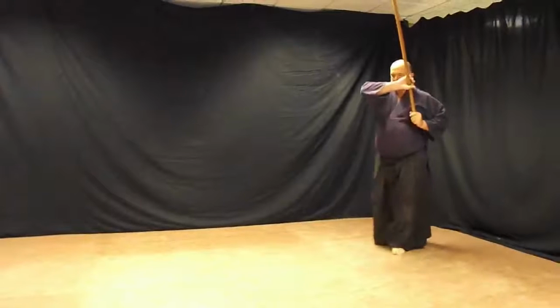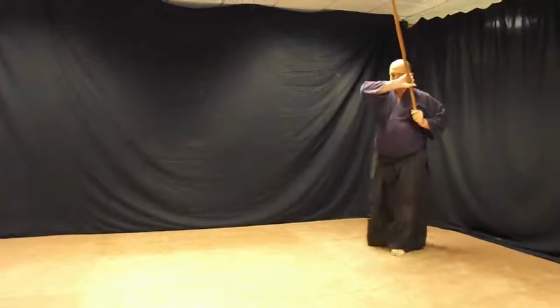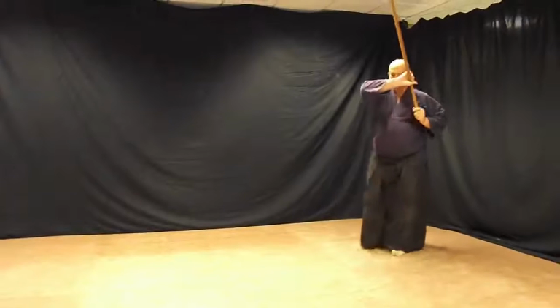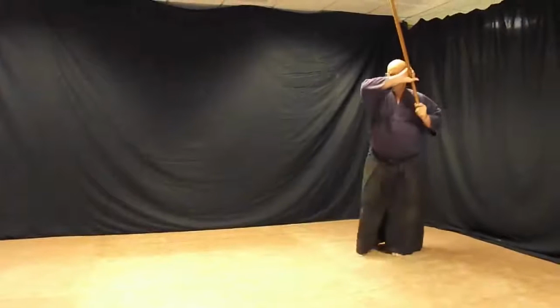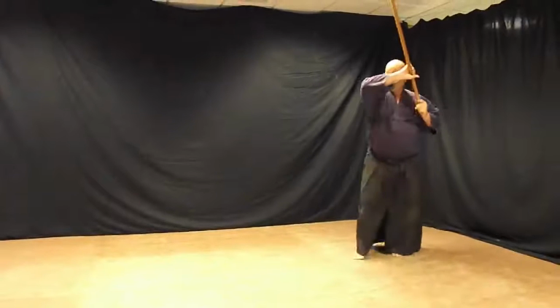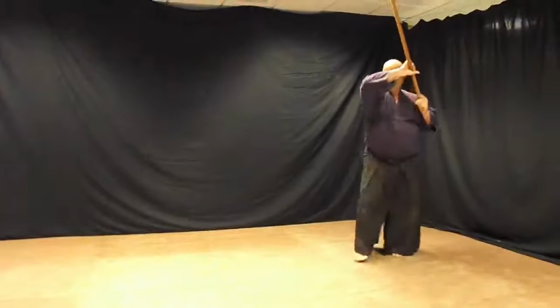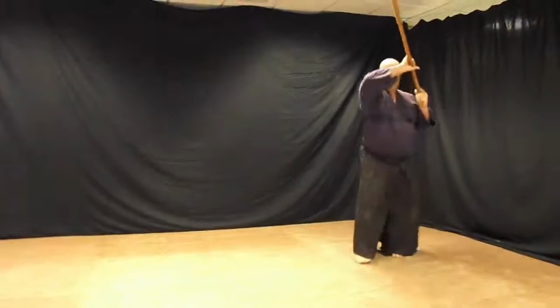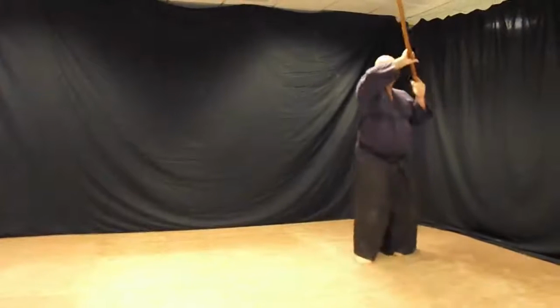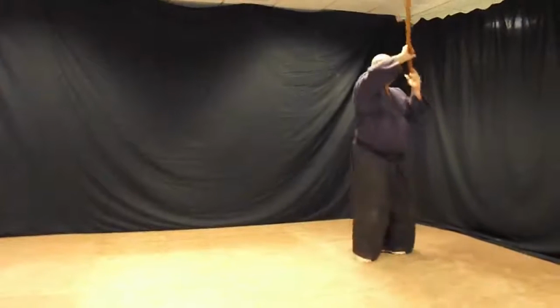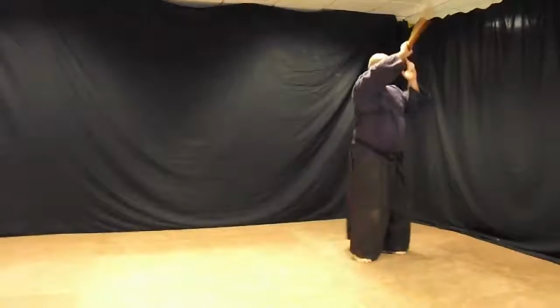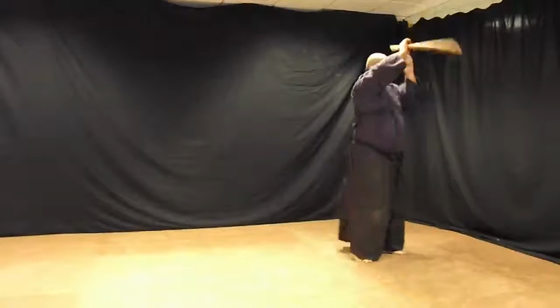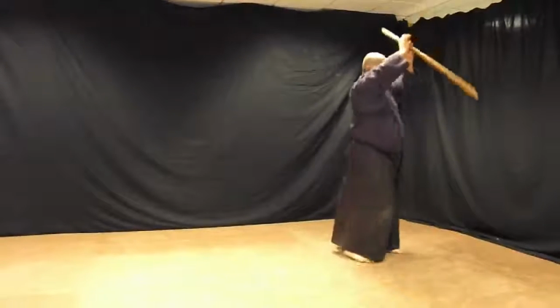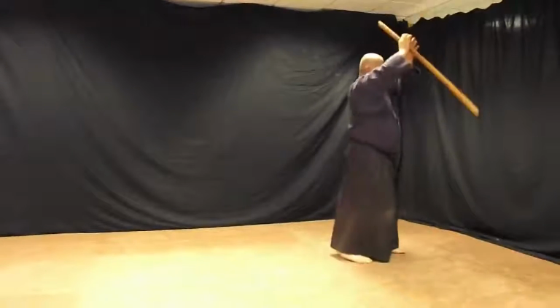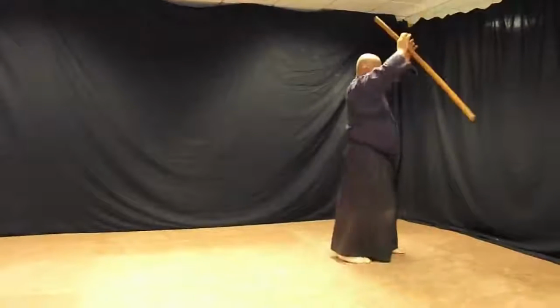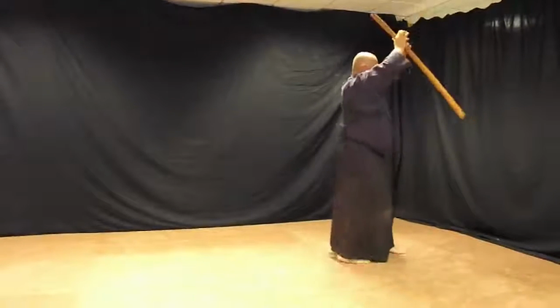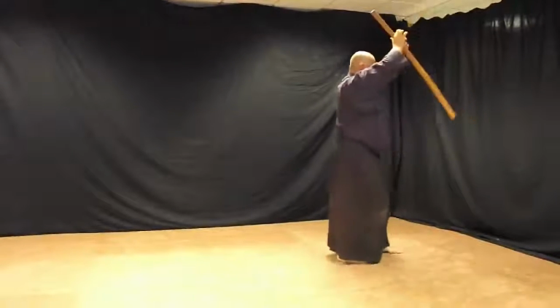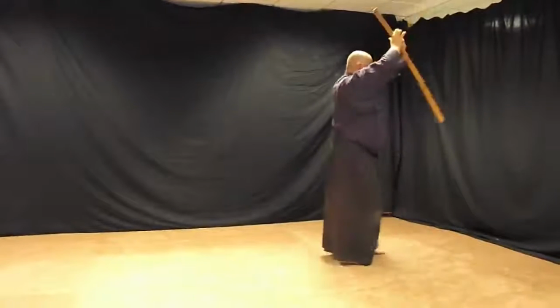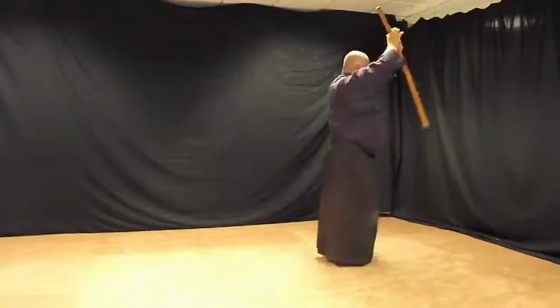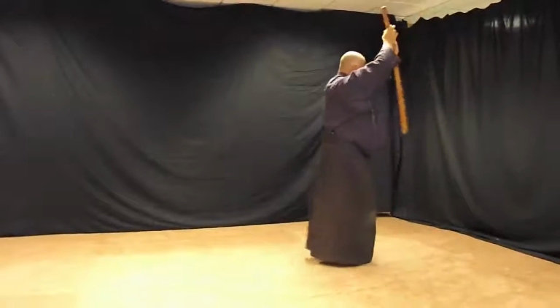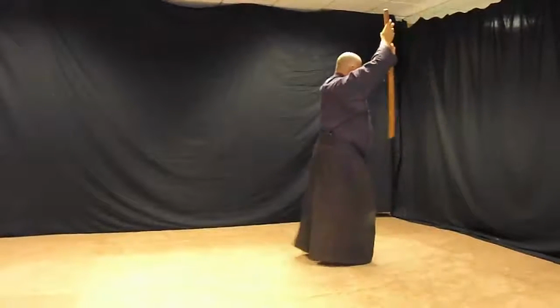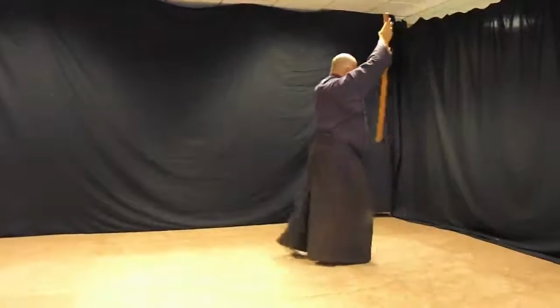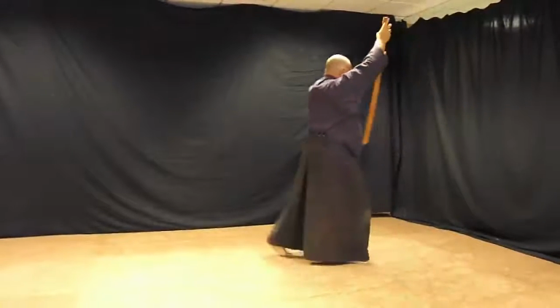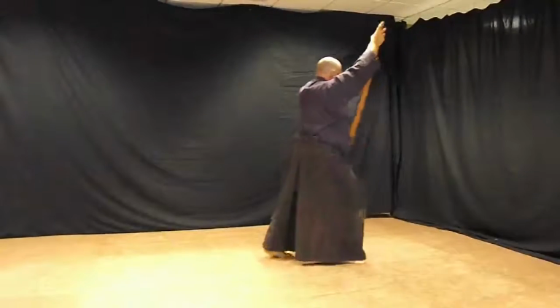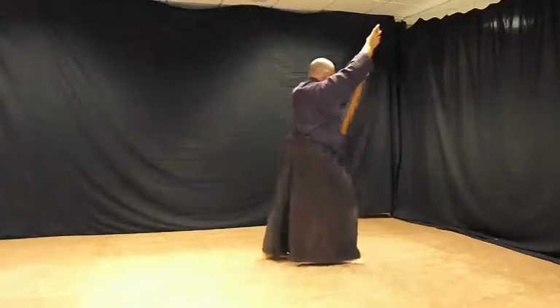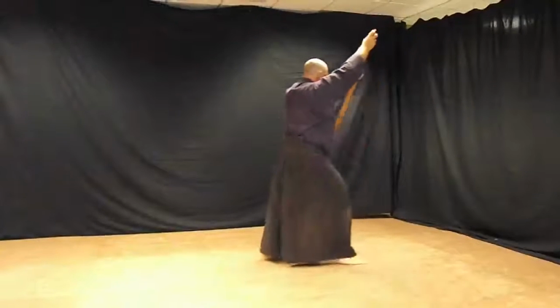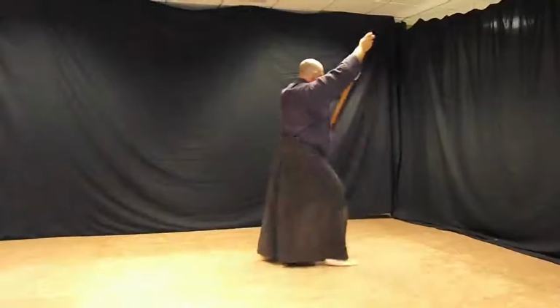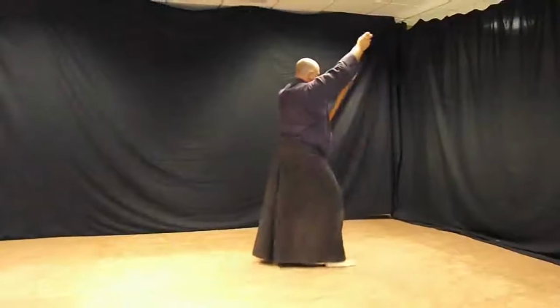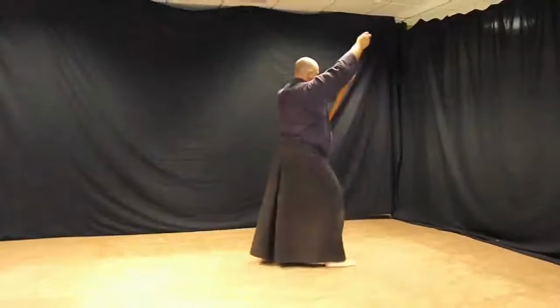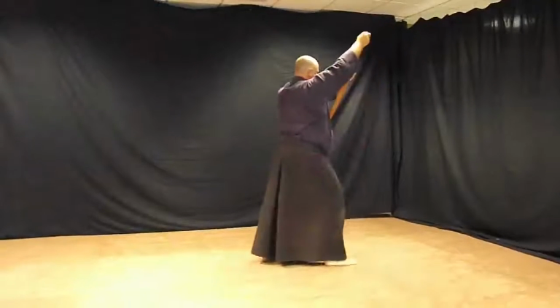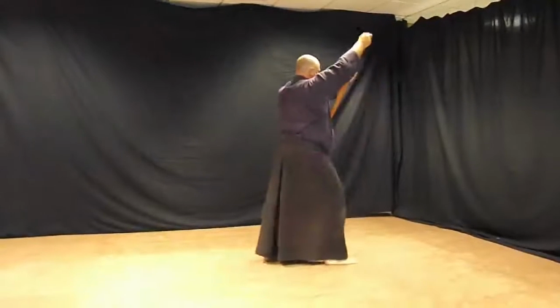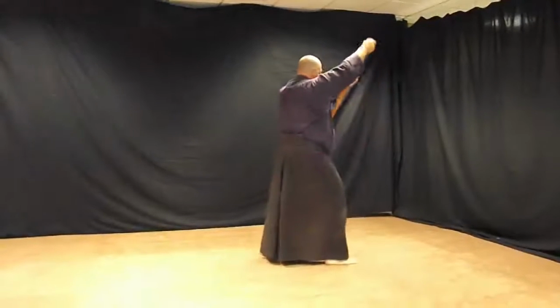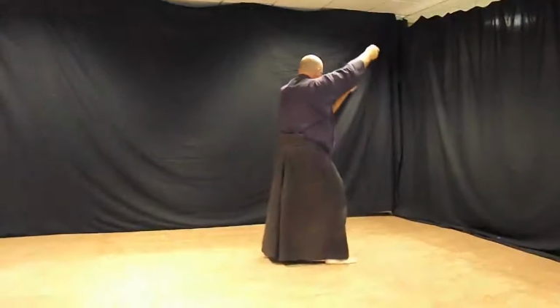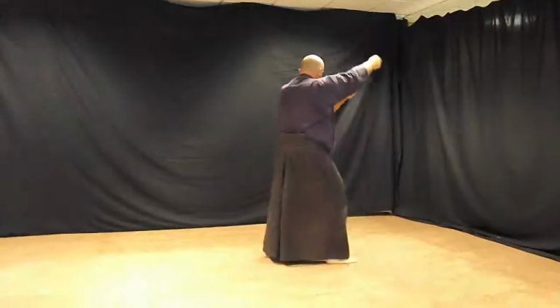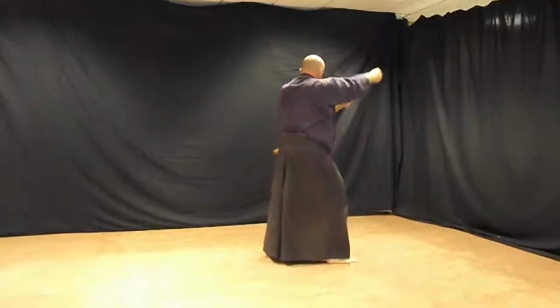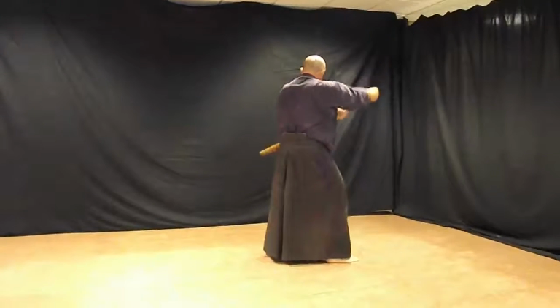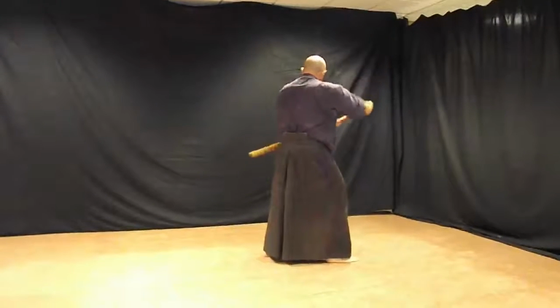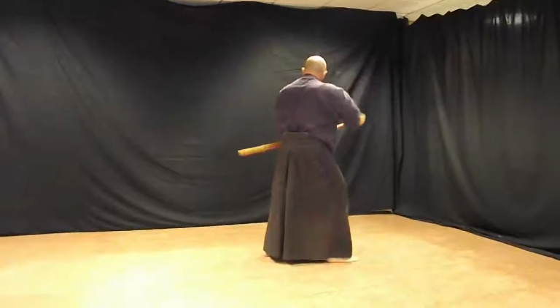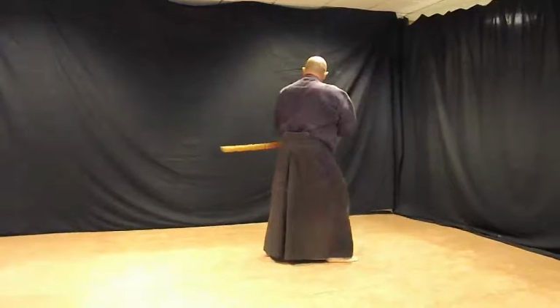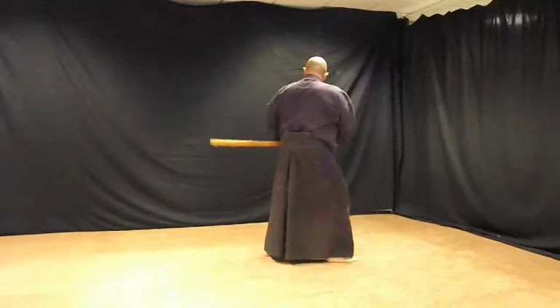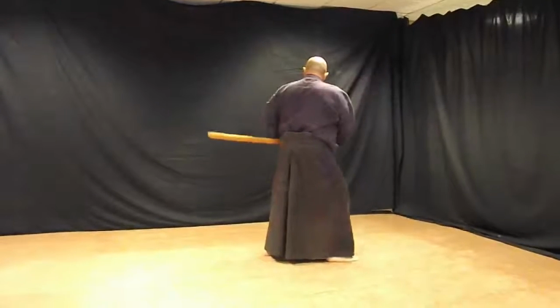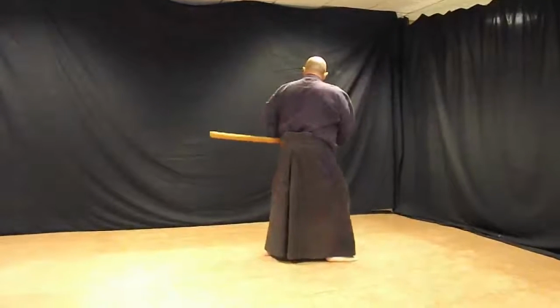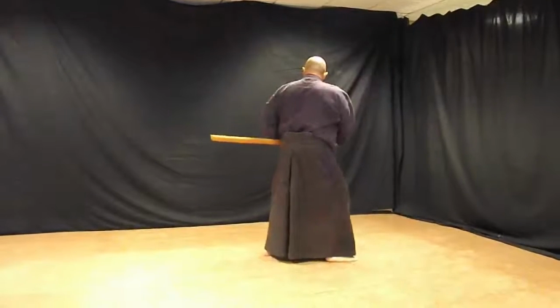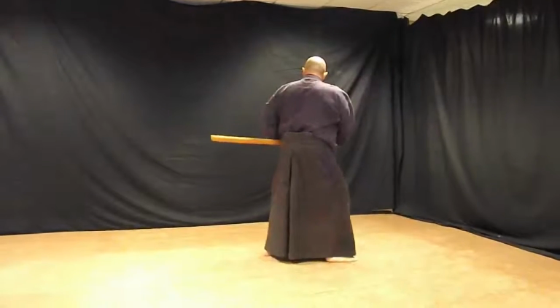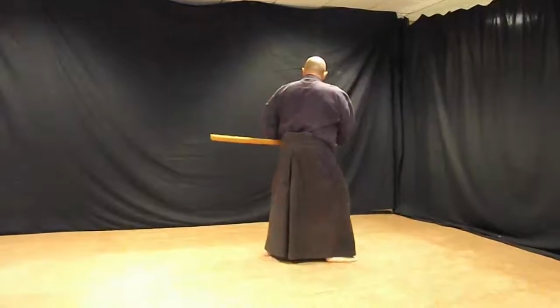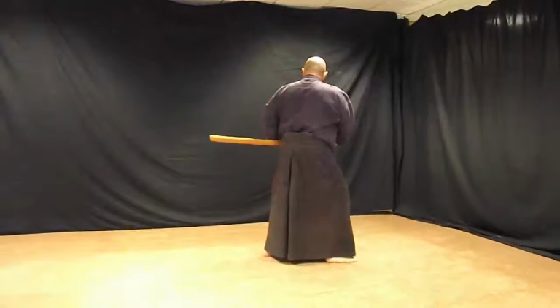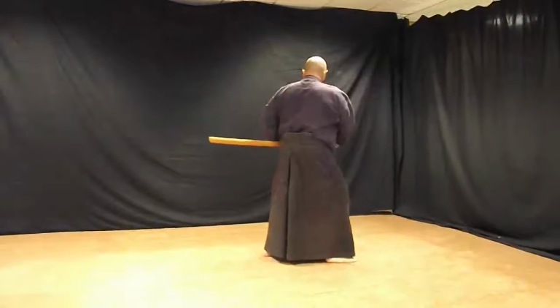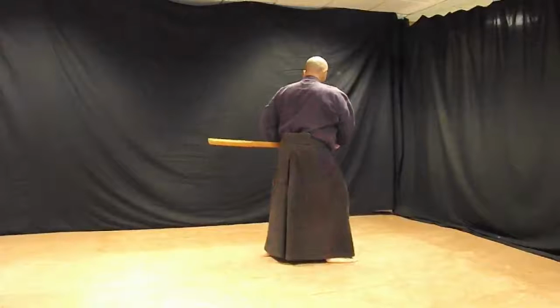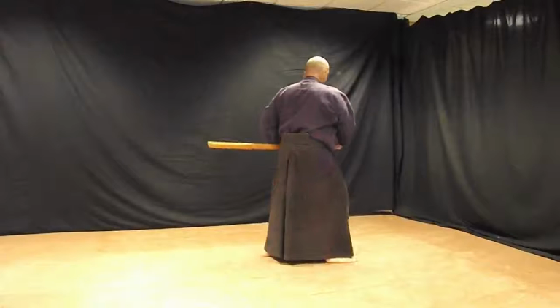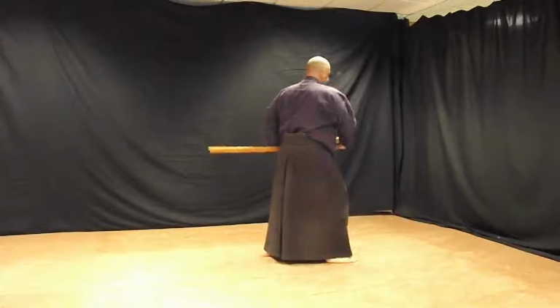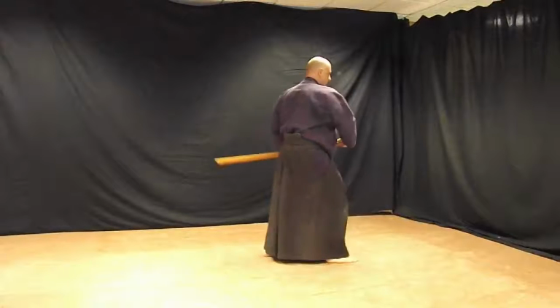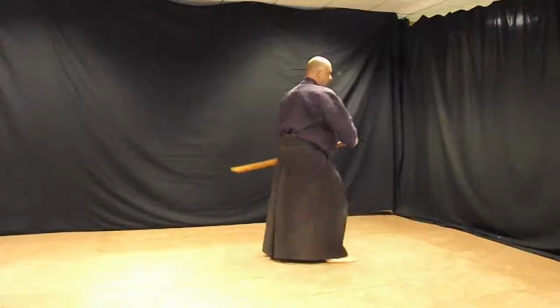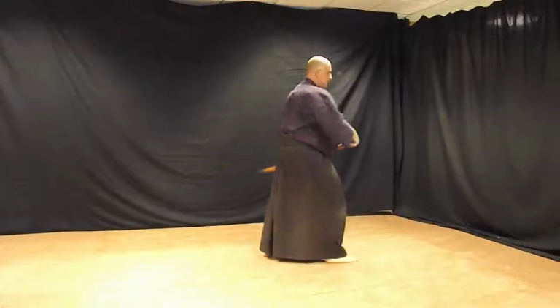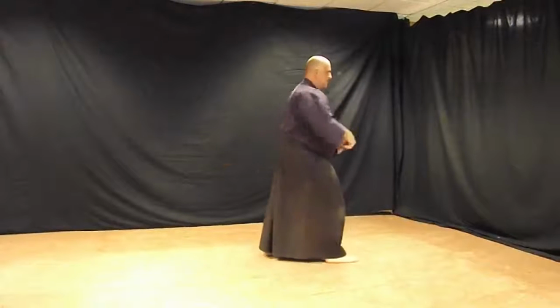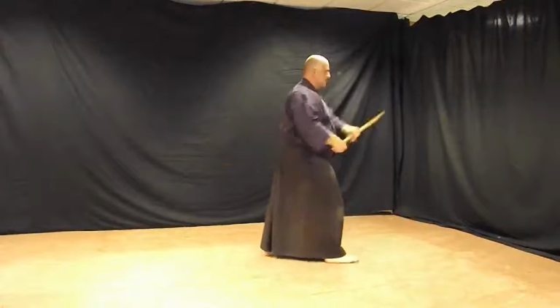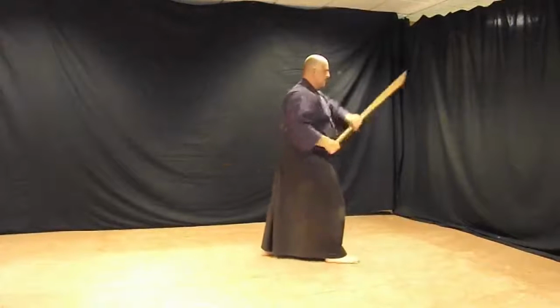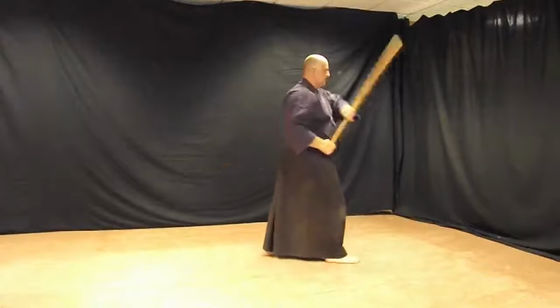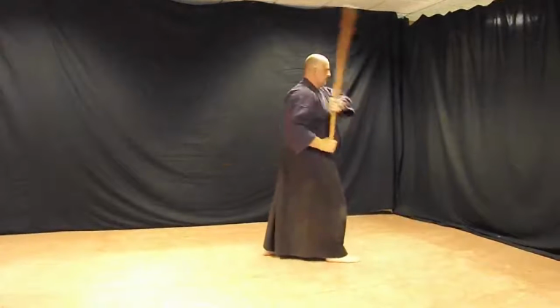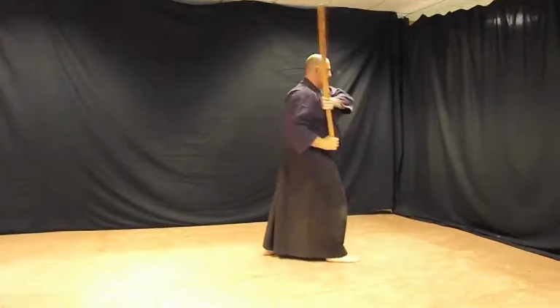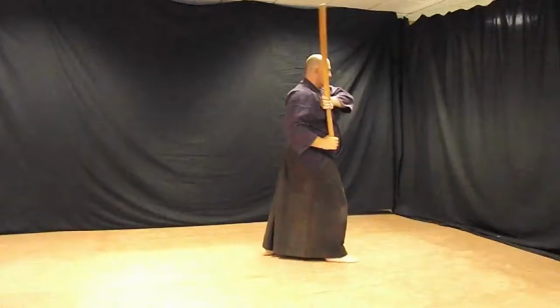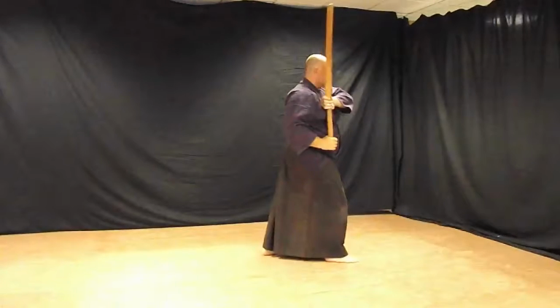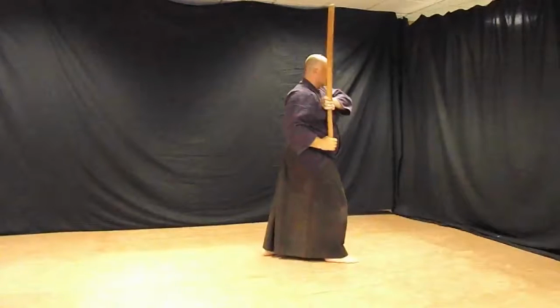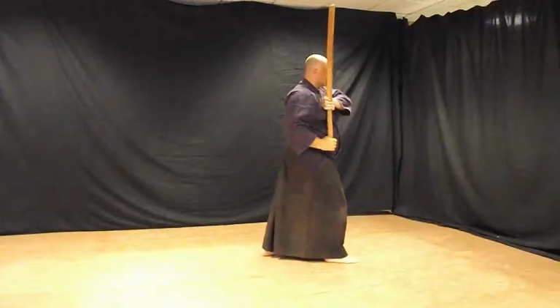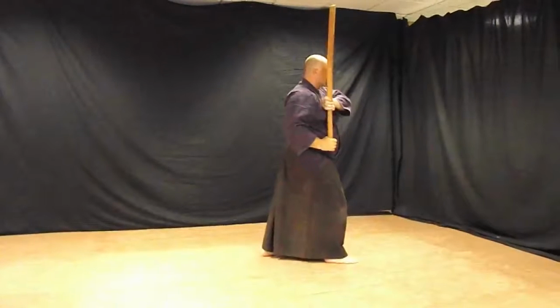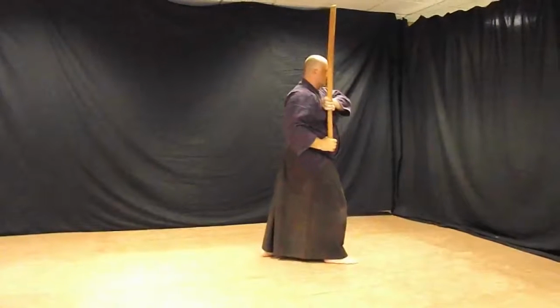180 degree pivot. Right foot forward. Switch hands. Thrust behind. Kaze it.